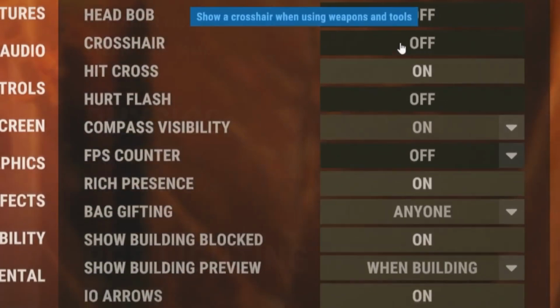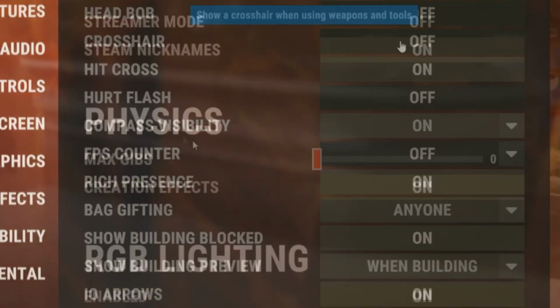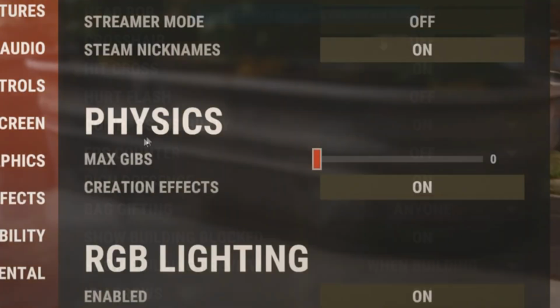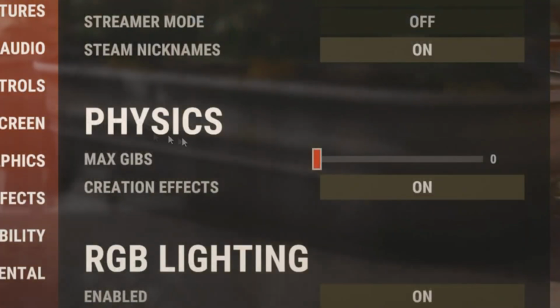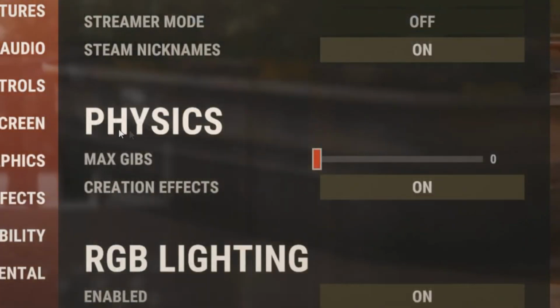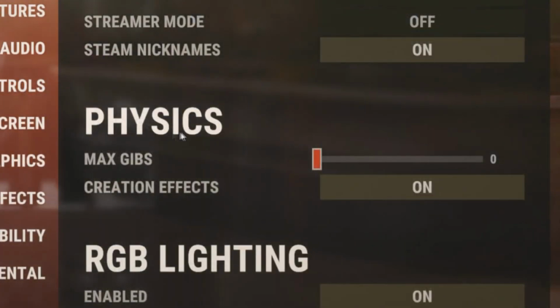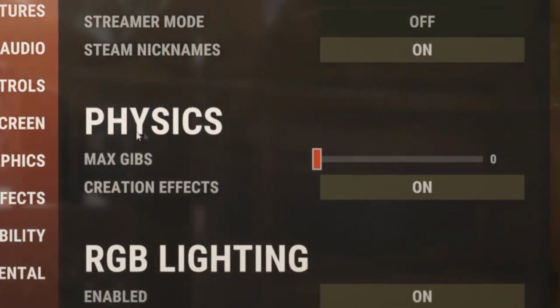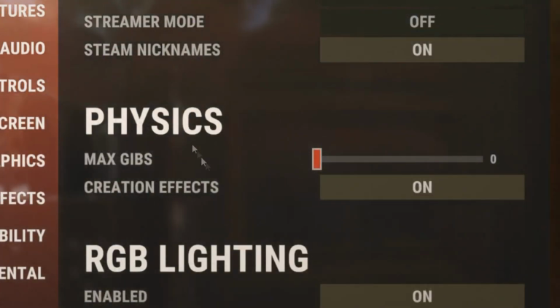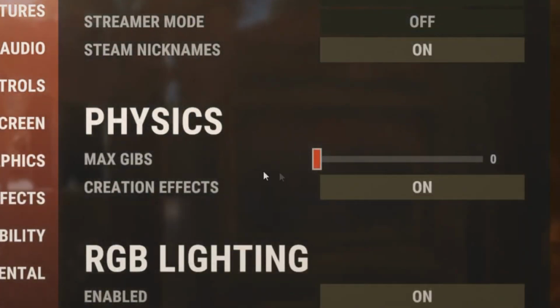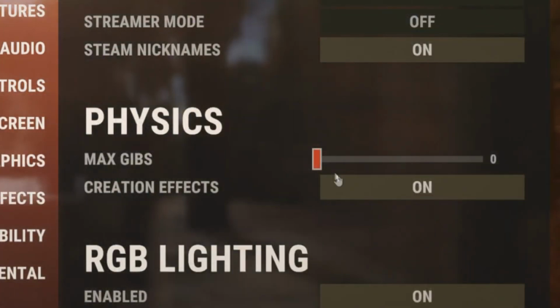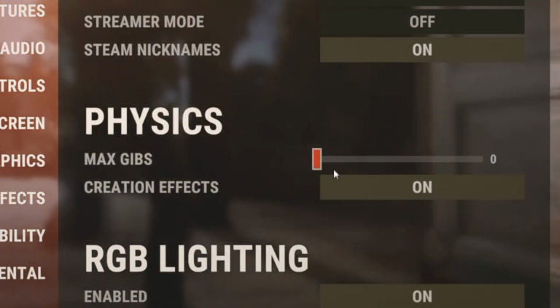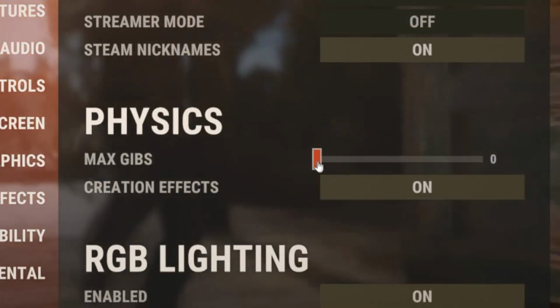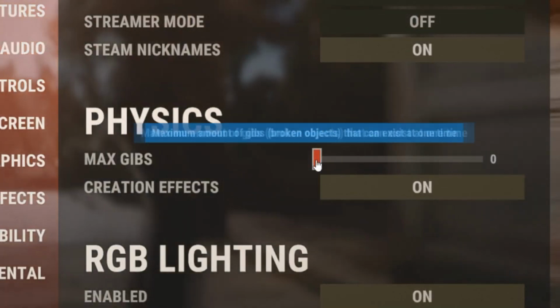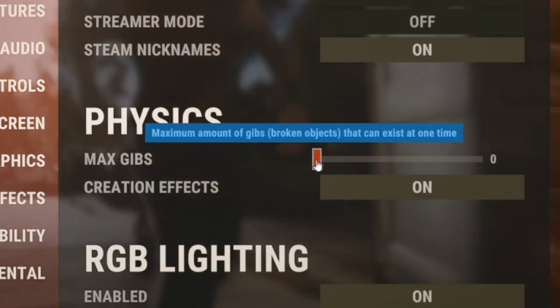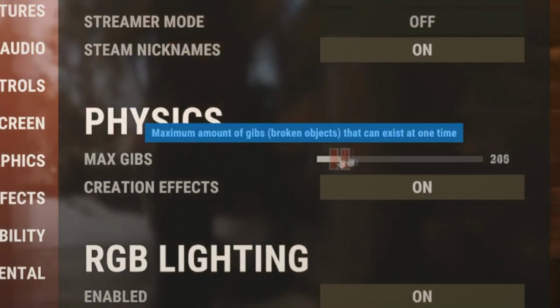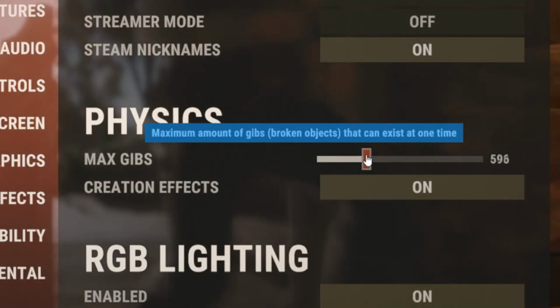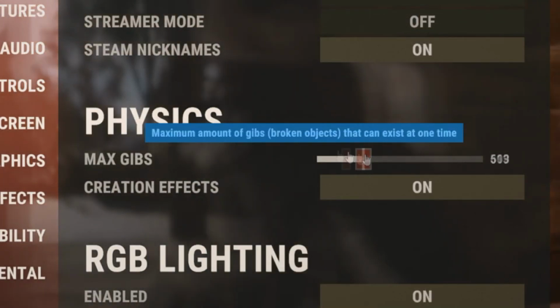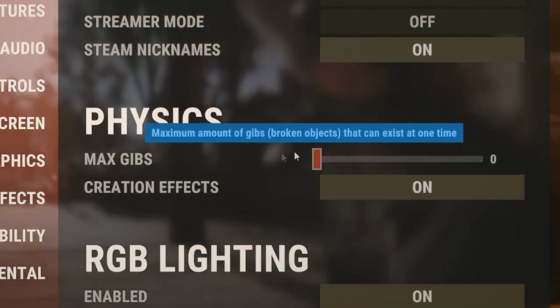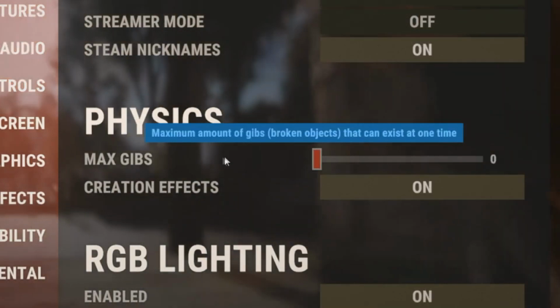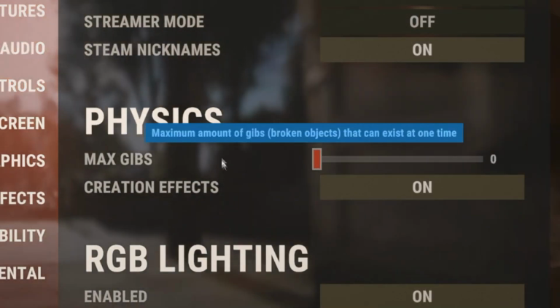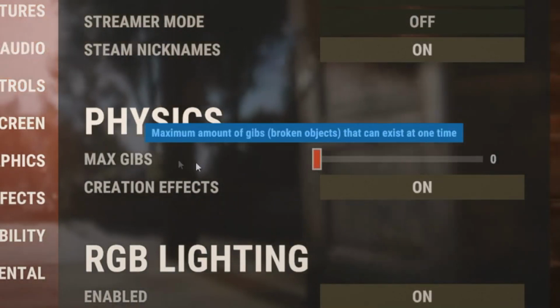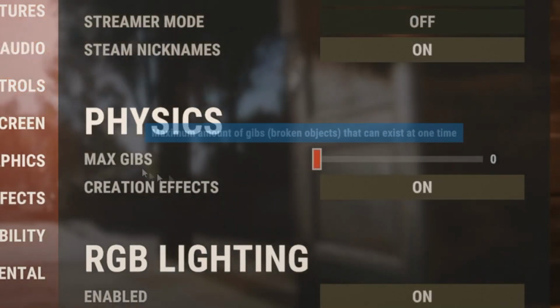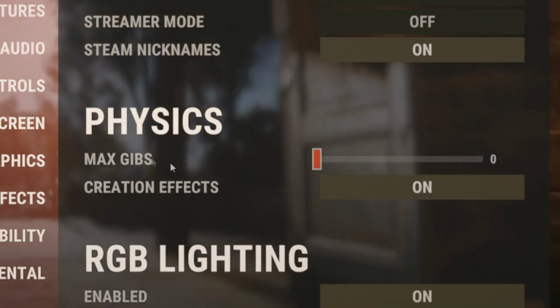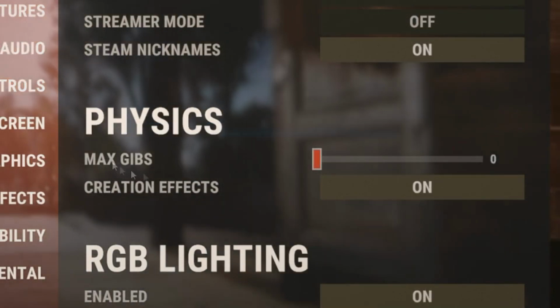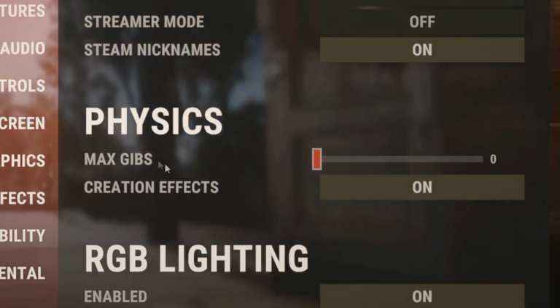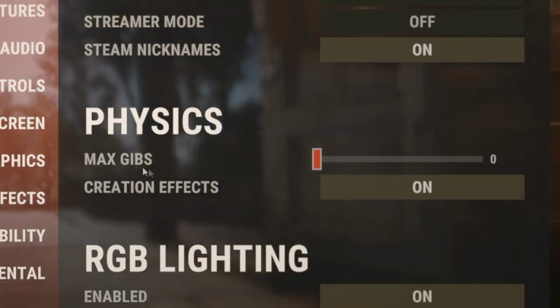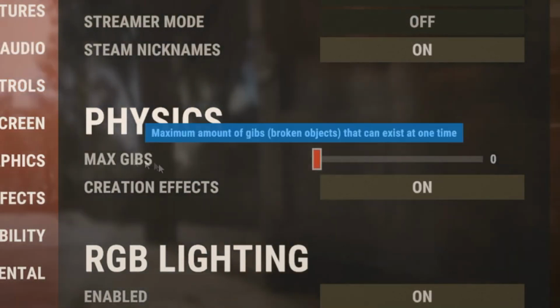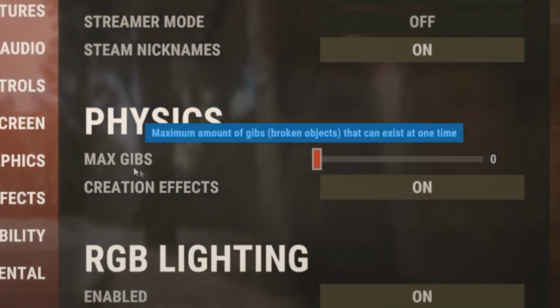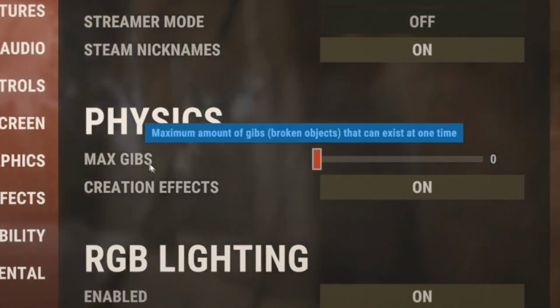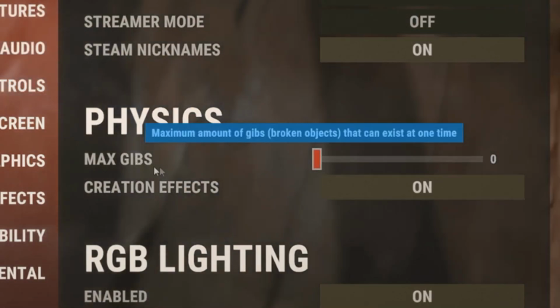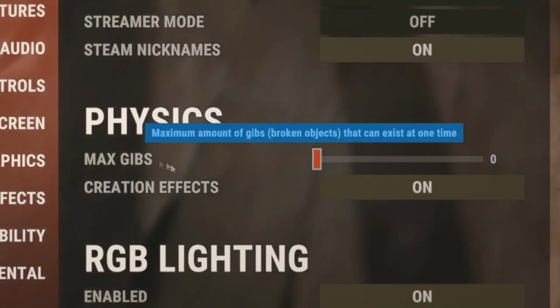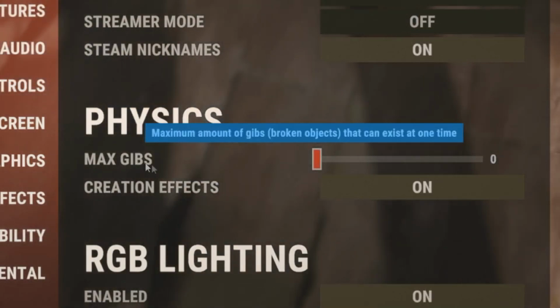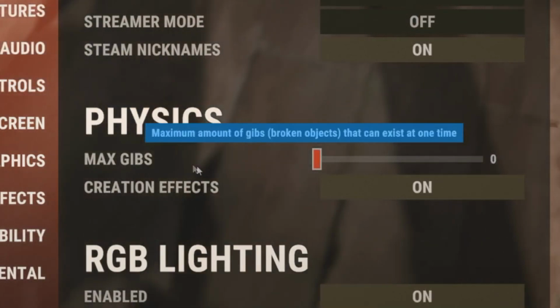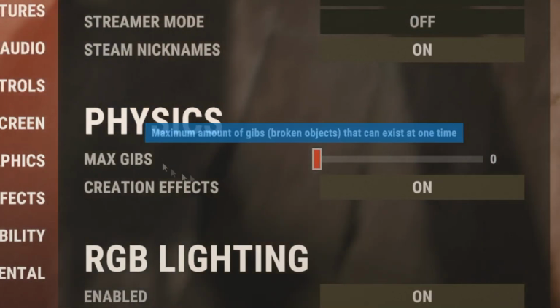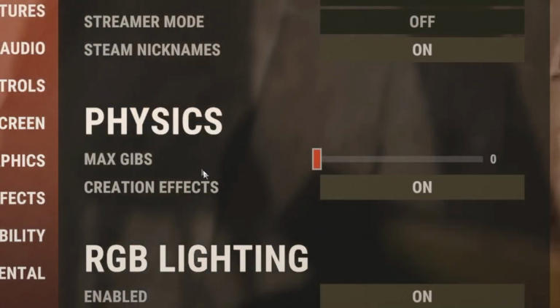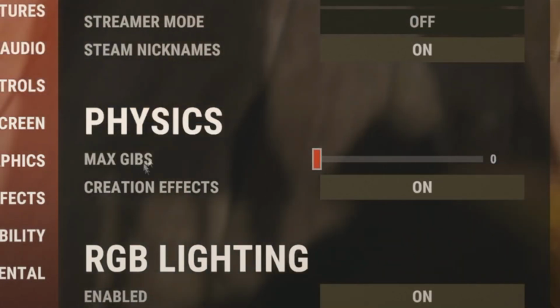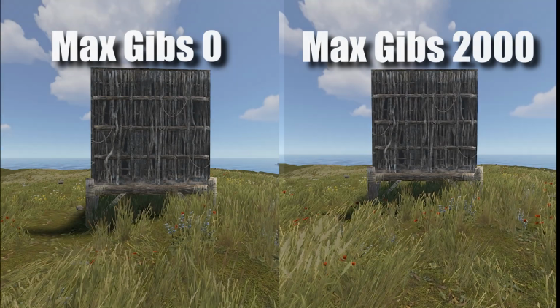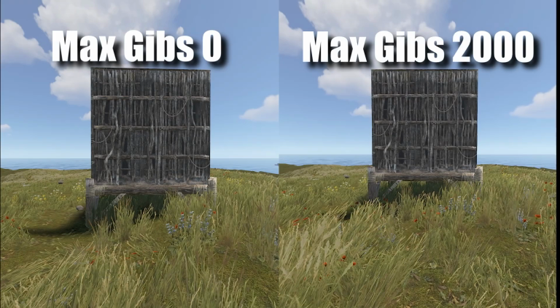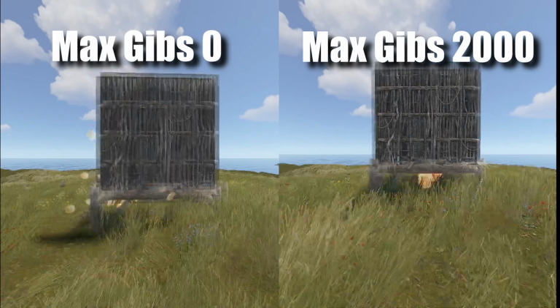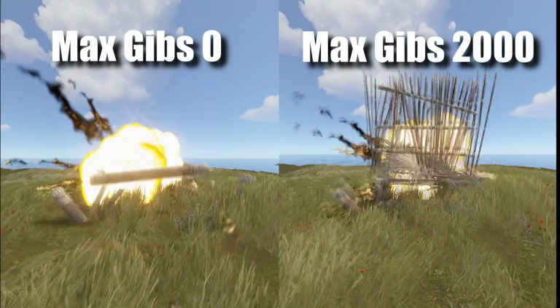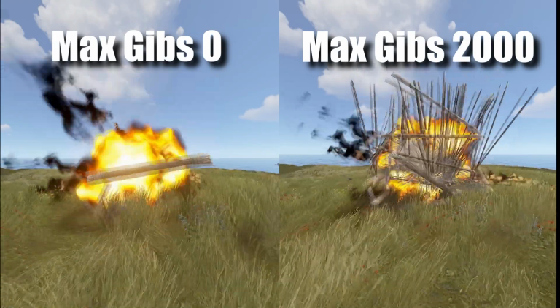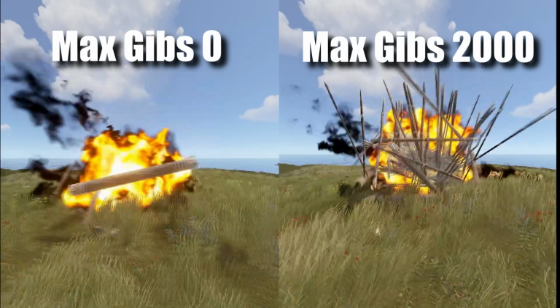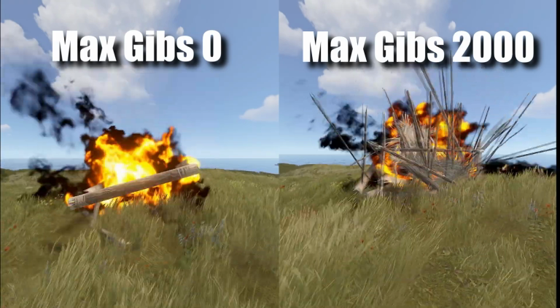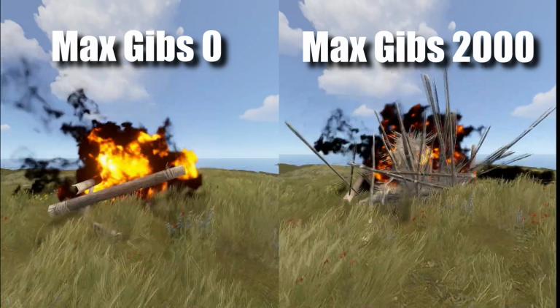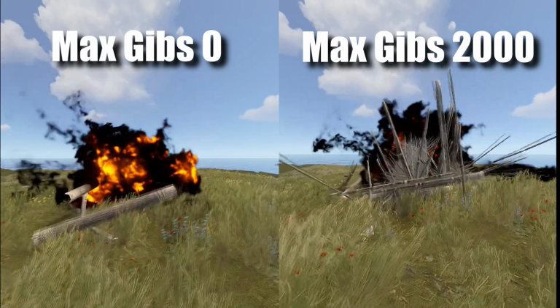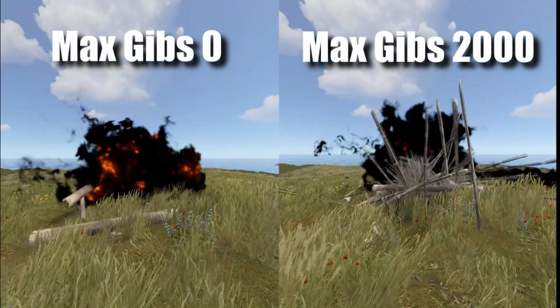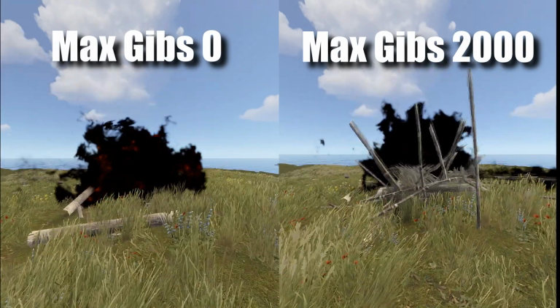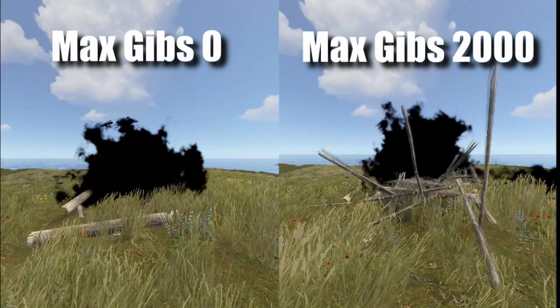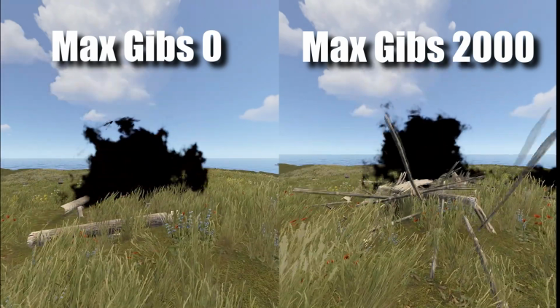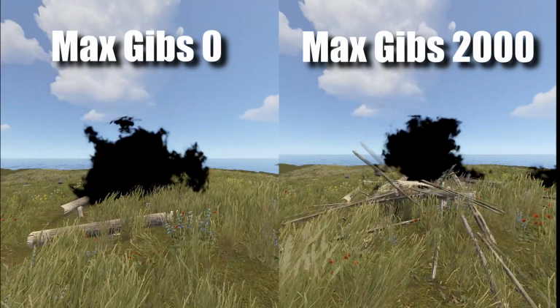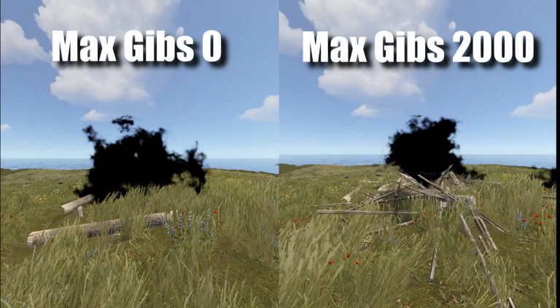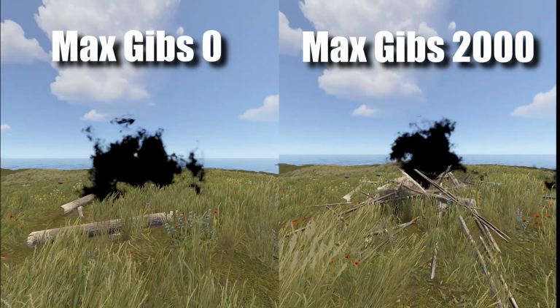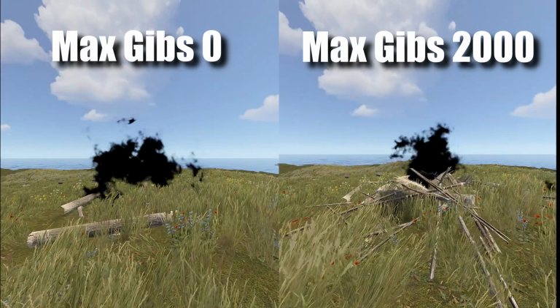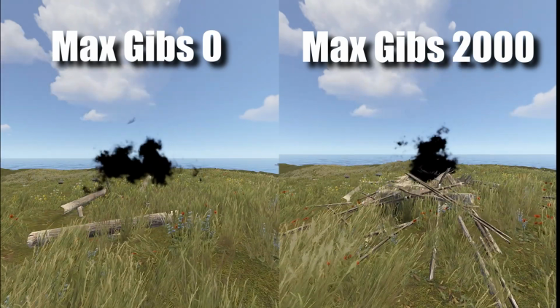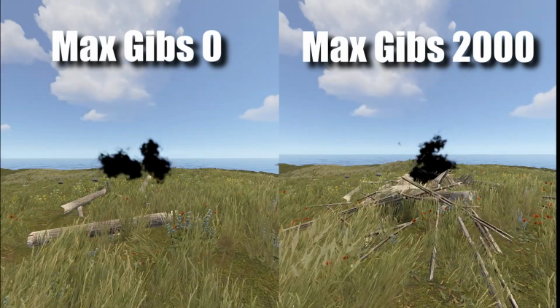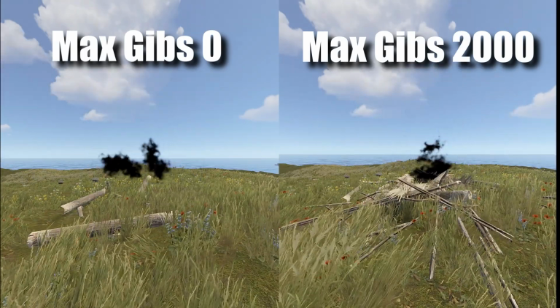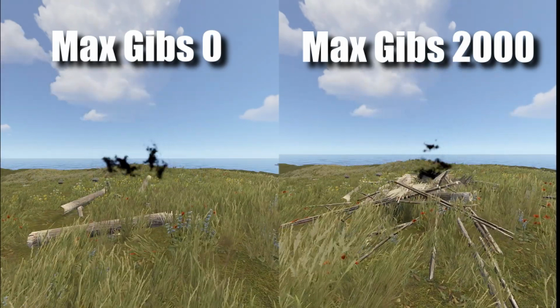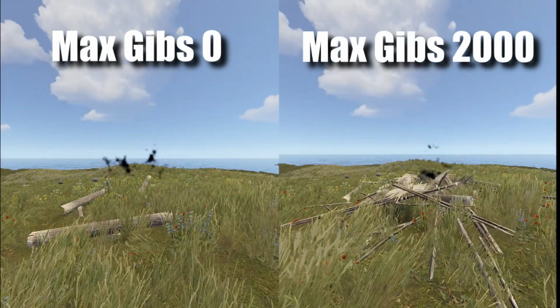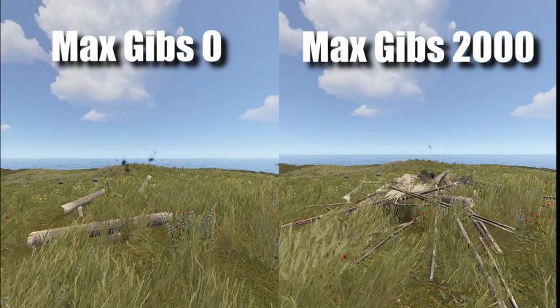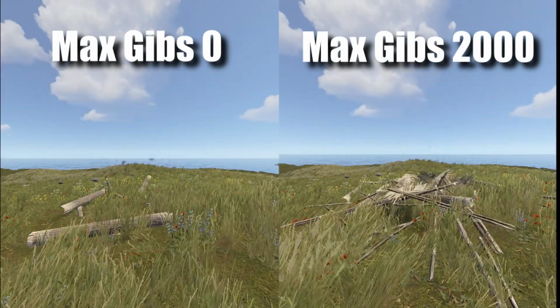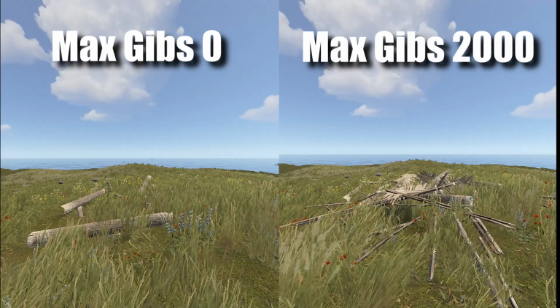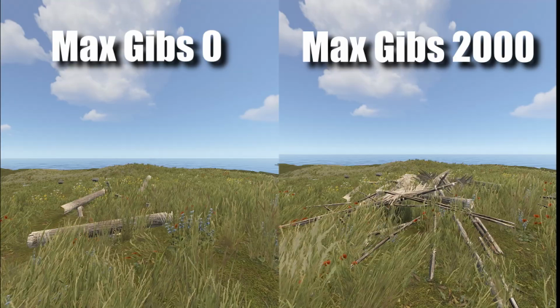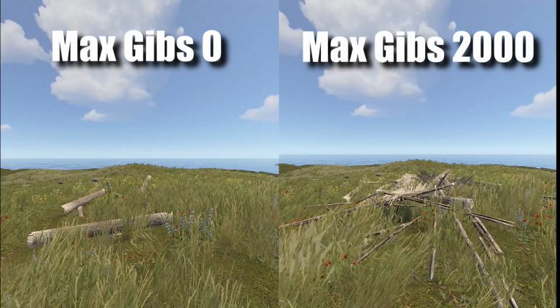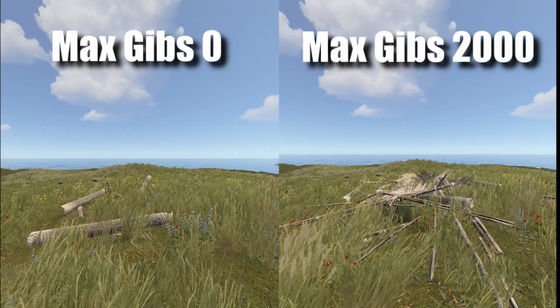The only setting you really need to change now is max gibbs — turn that all the way down to zero. The higher this setting is, the more debris you'll see when you break things.